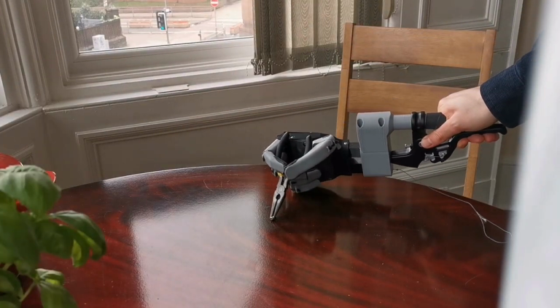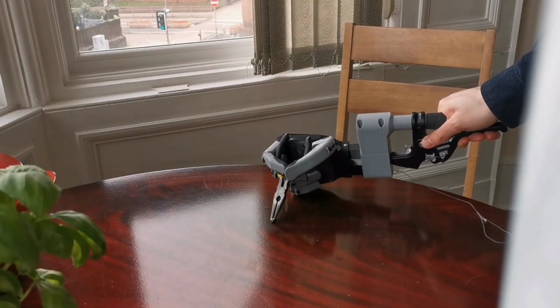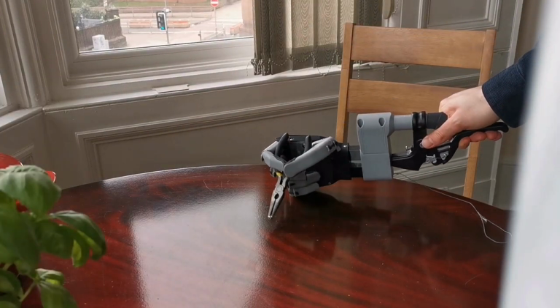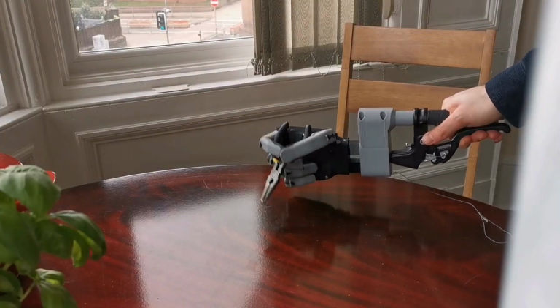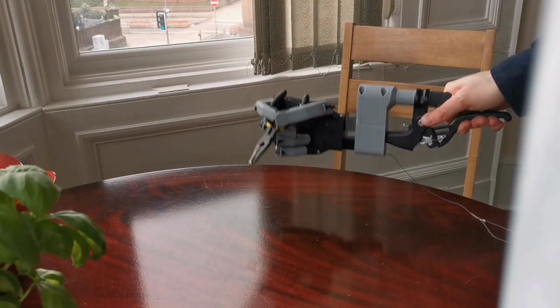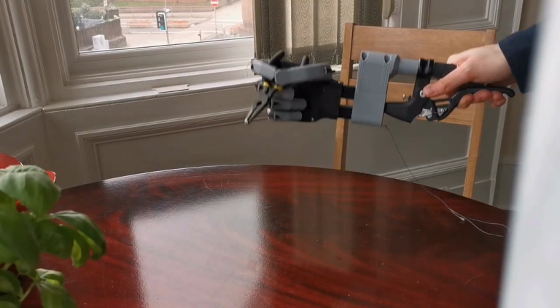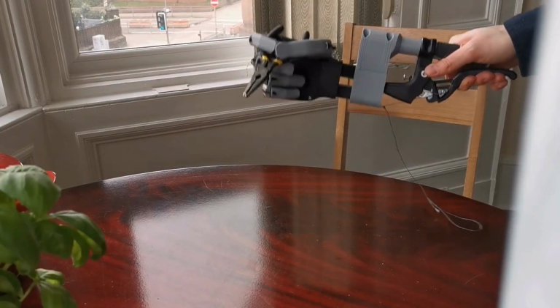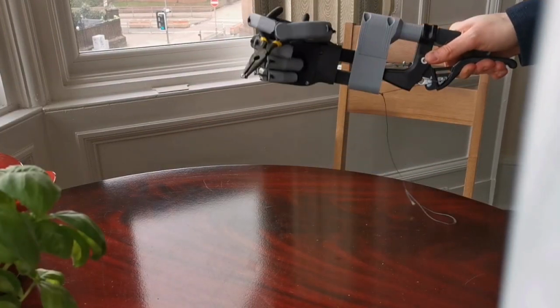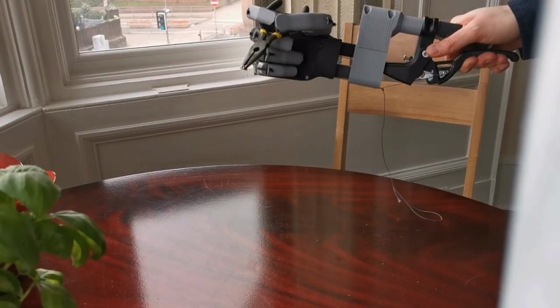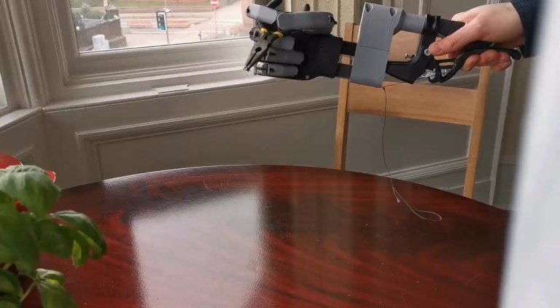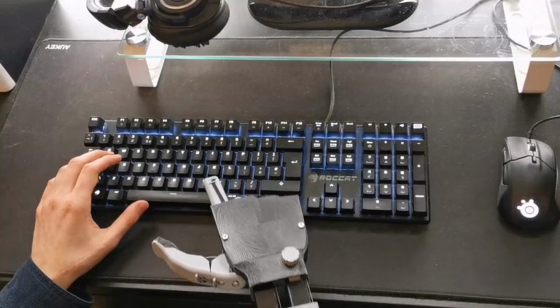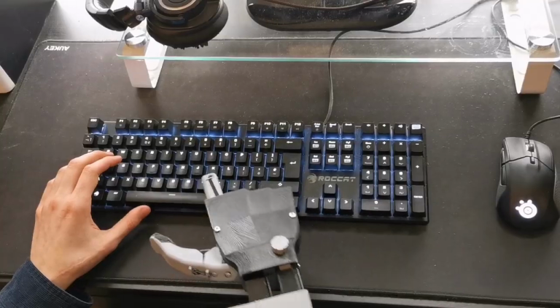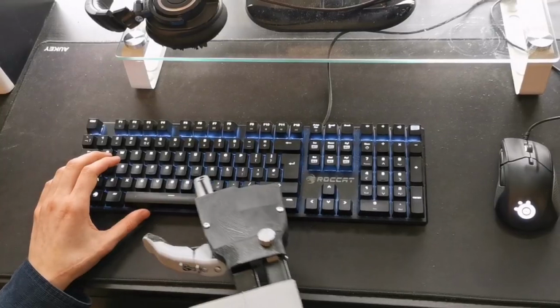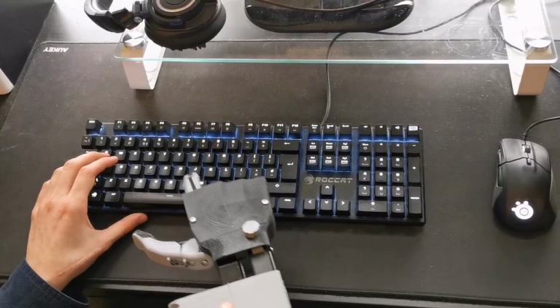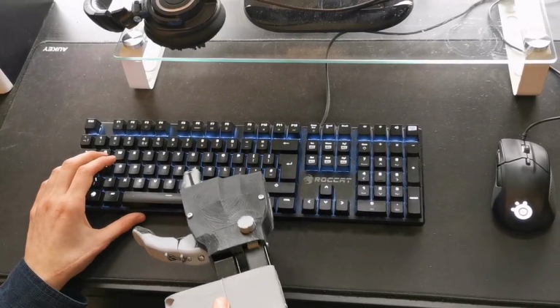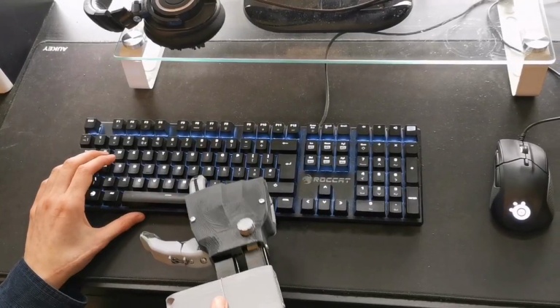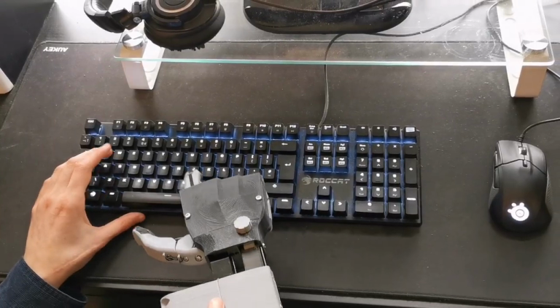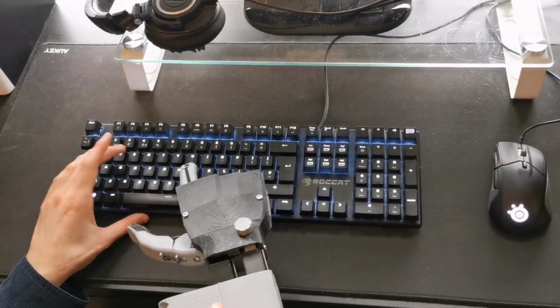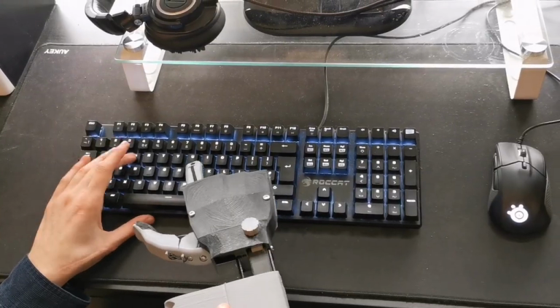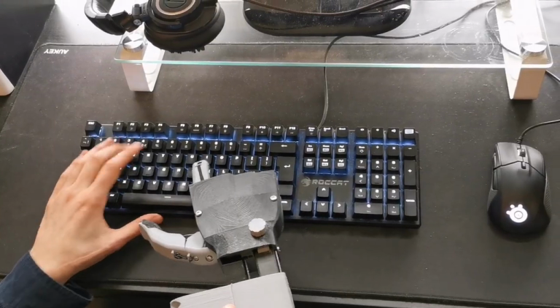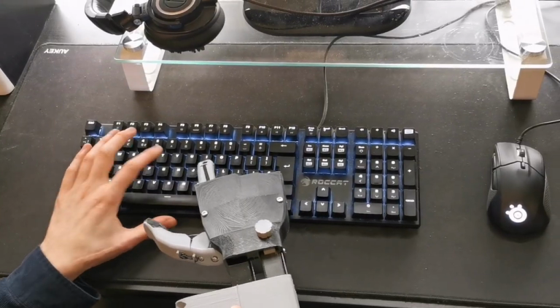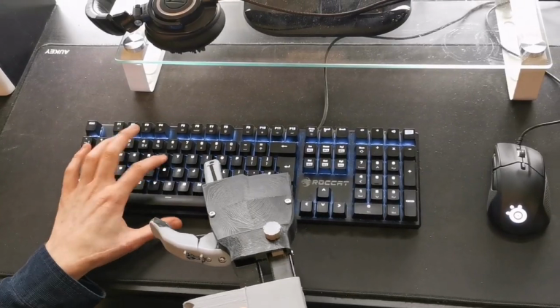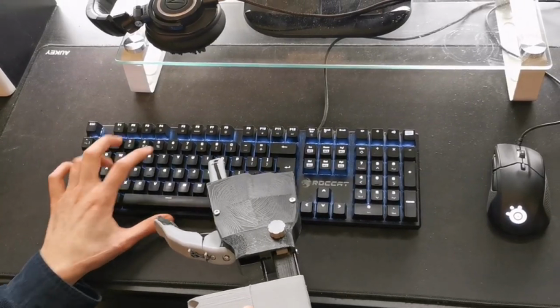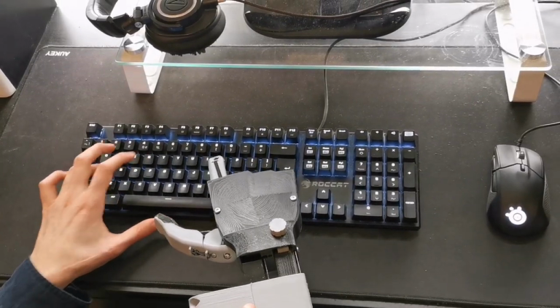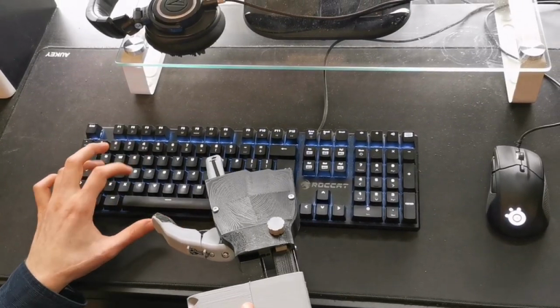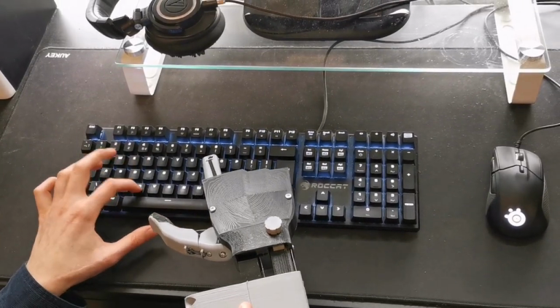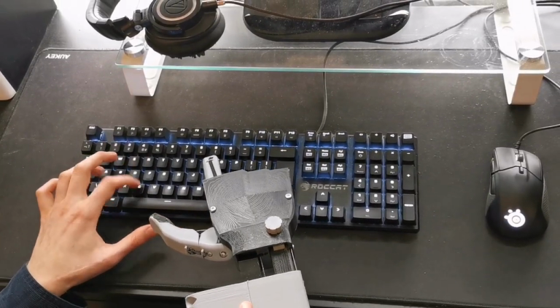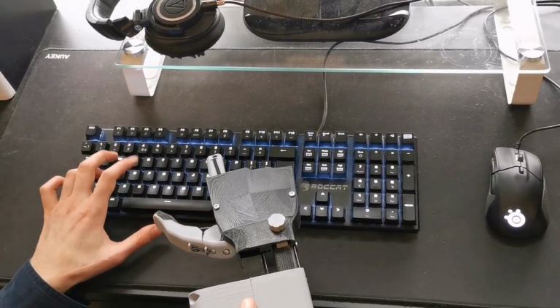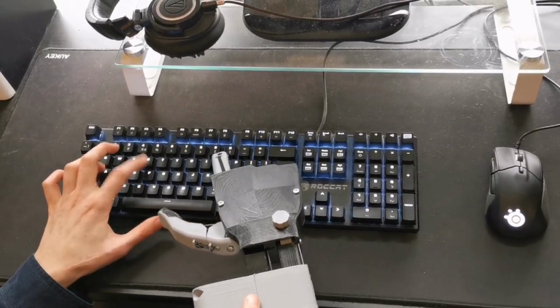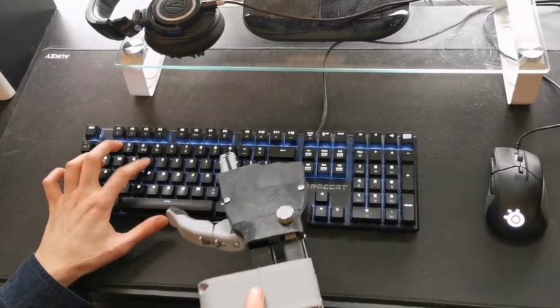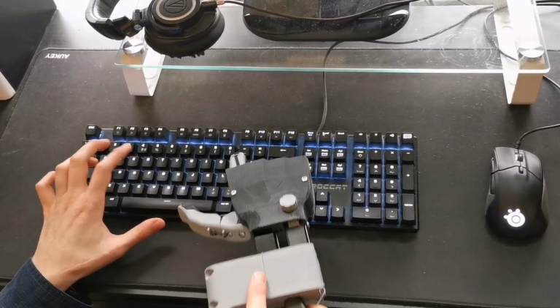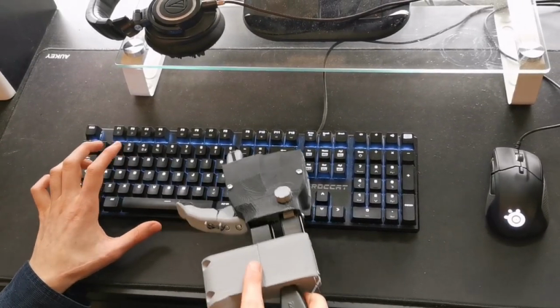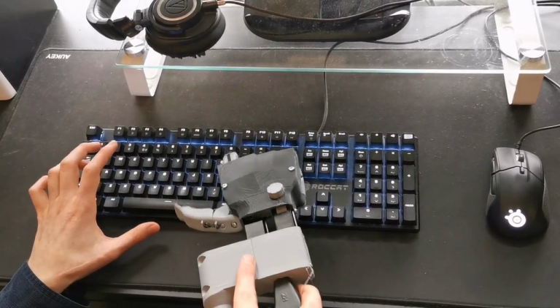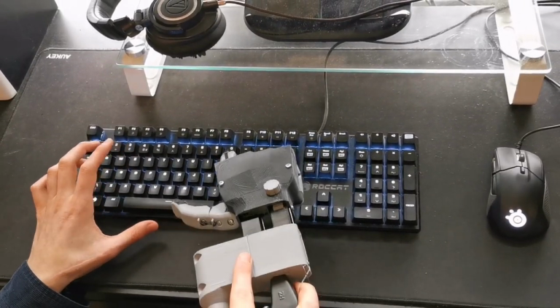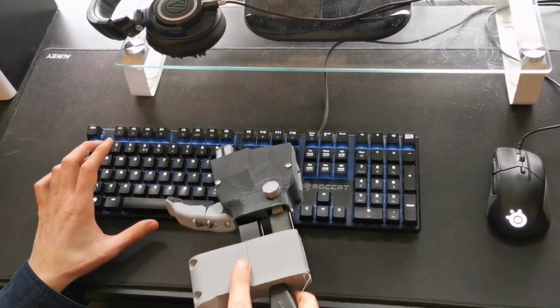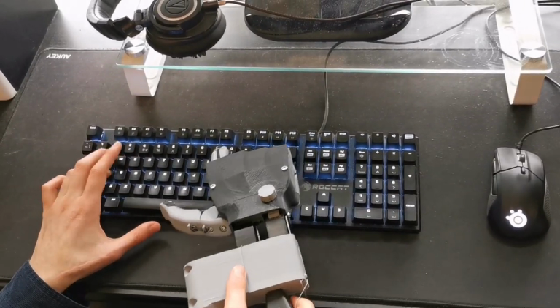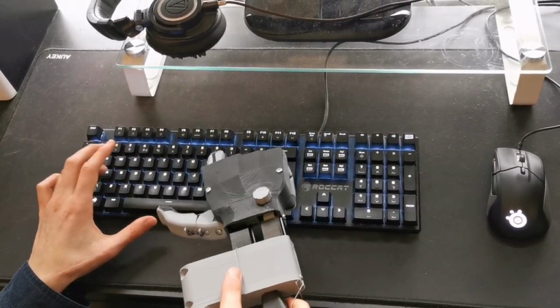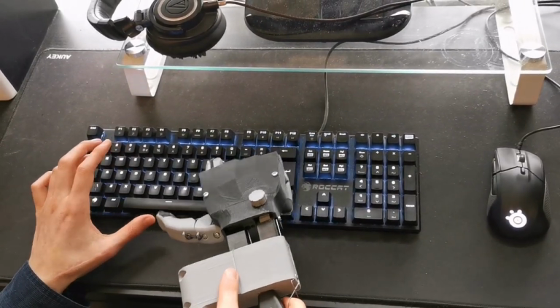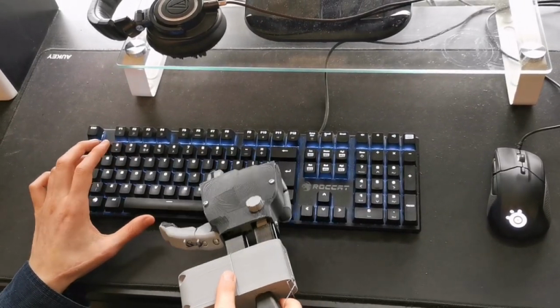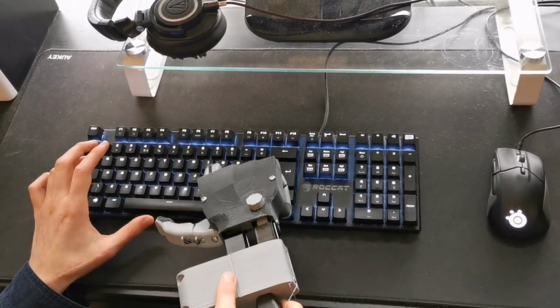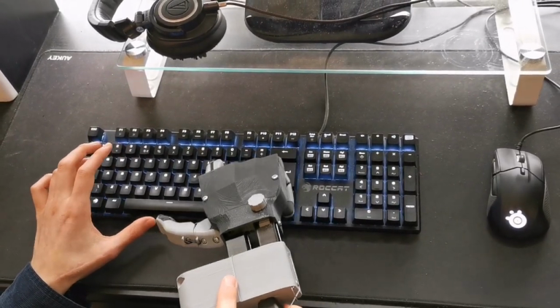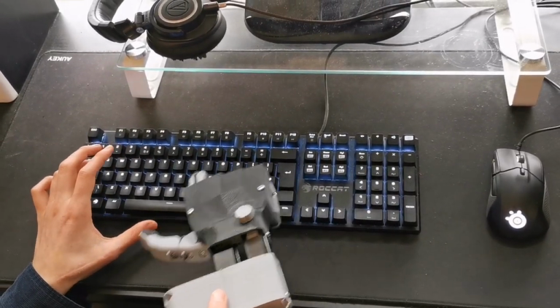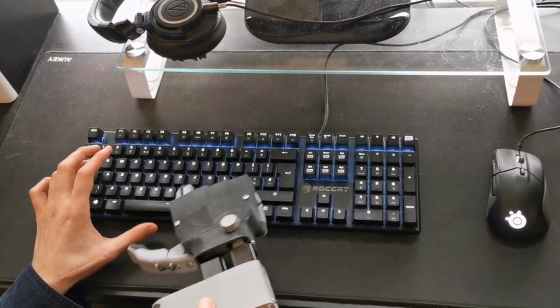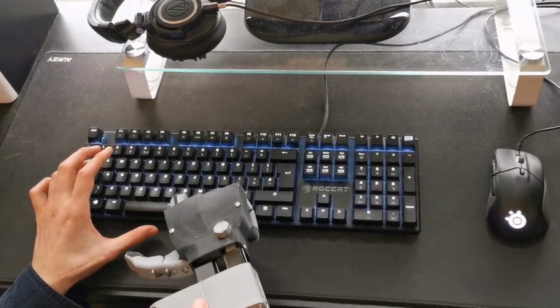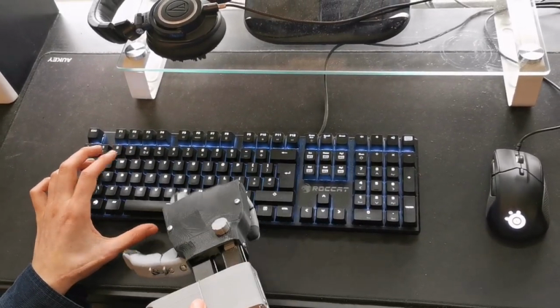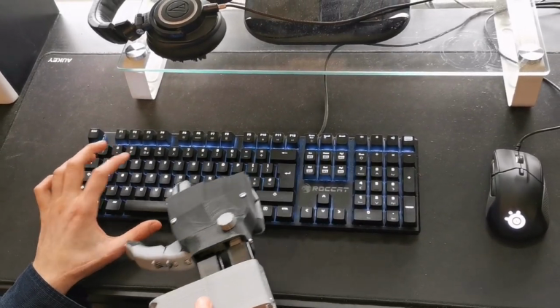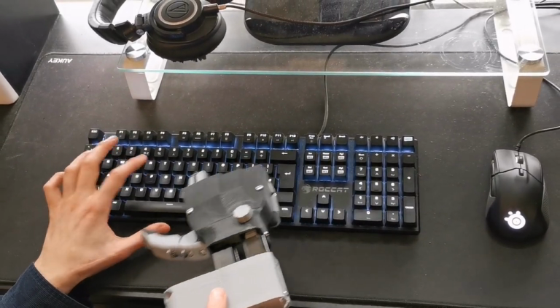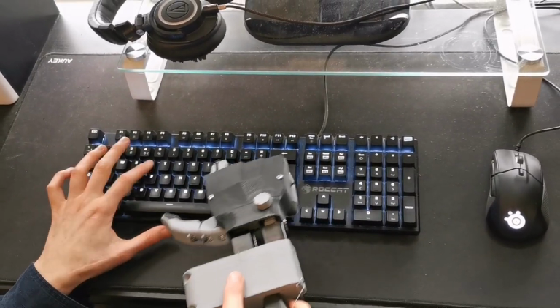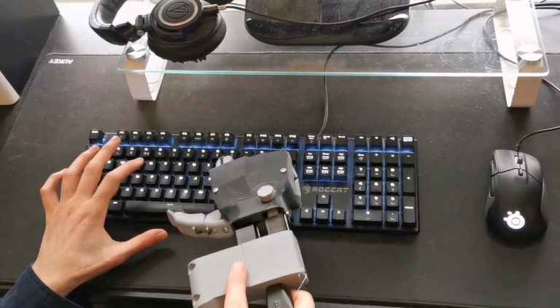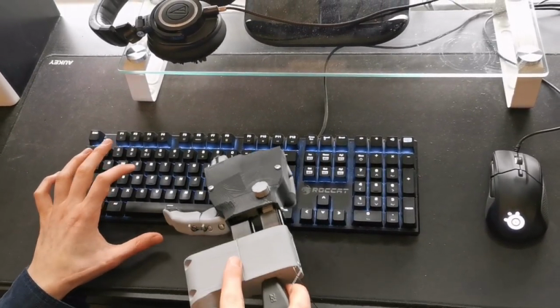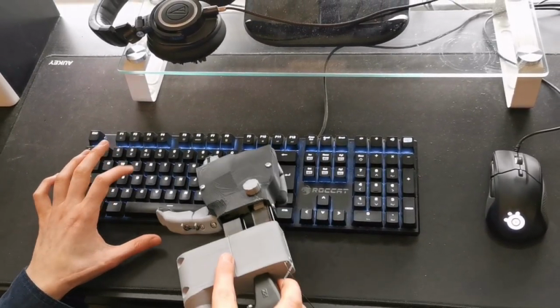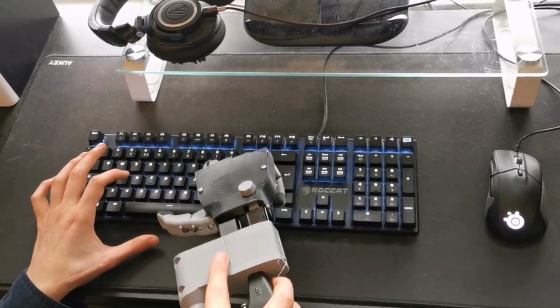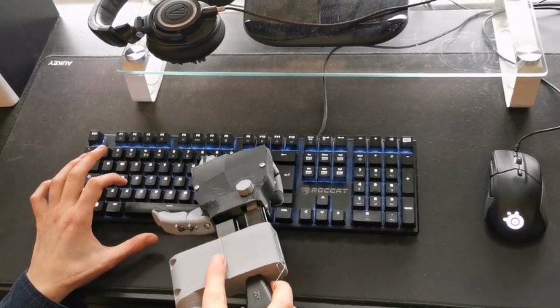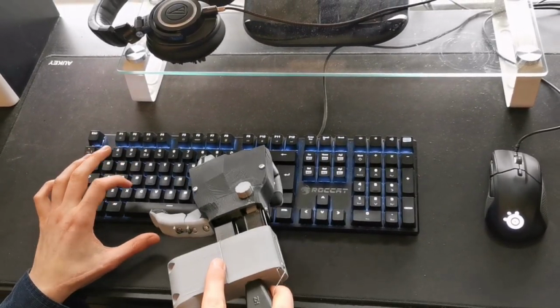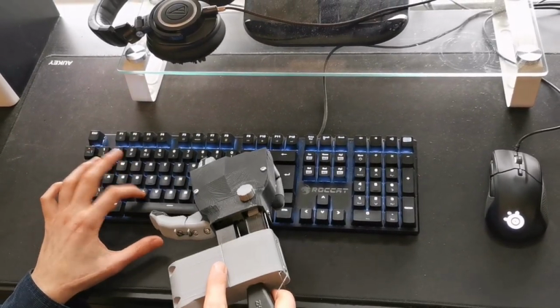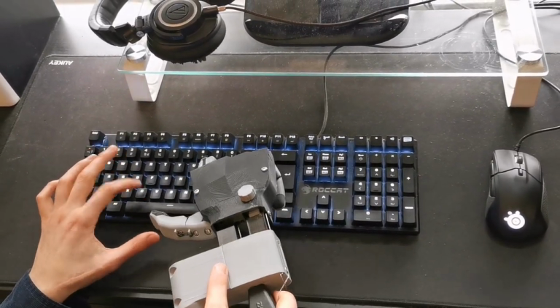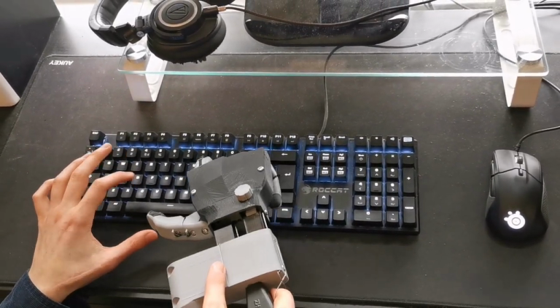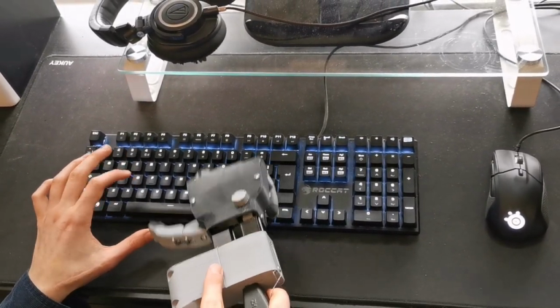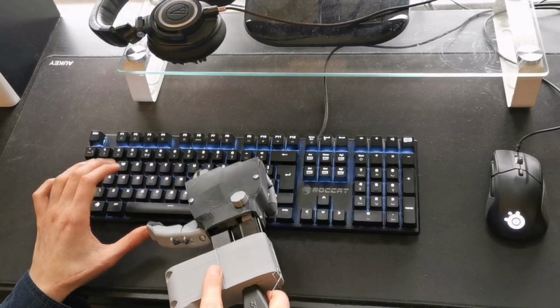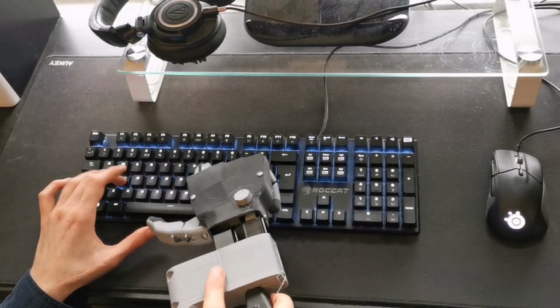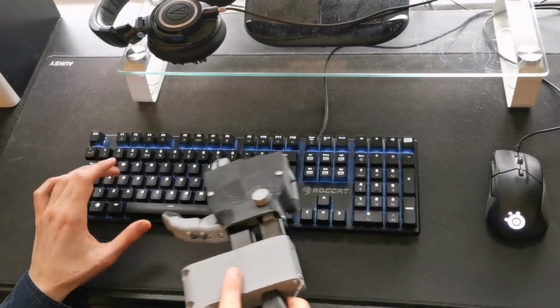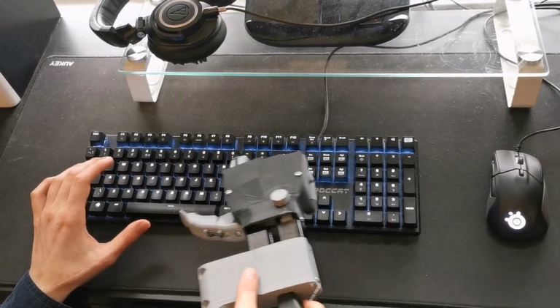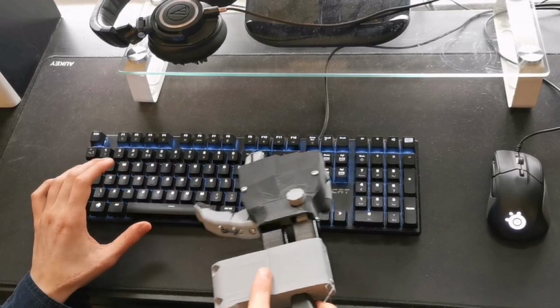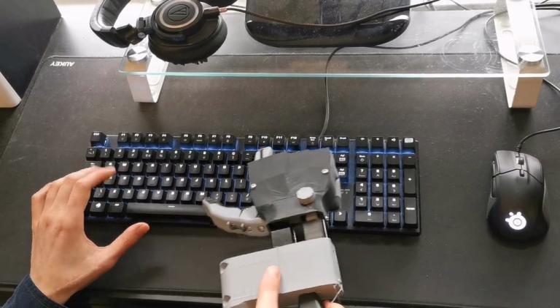Another use: by switching the thumb position, this allows users to have a pointing finger, useful for operating a keyboard.